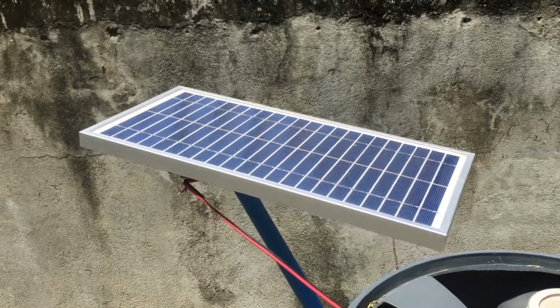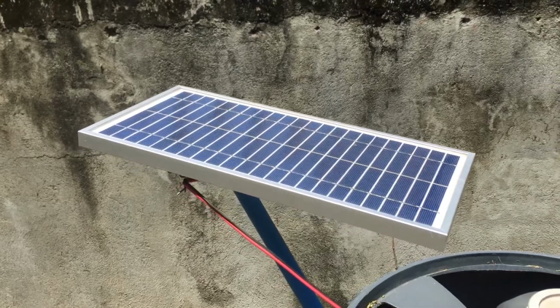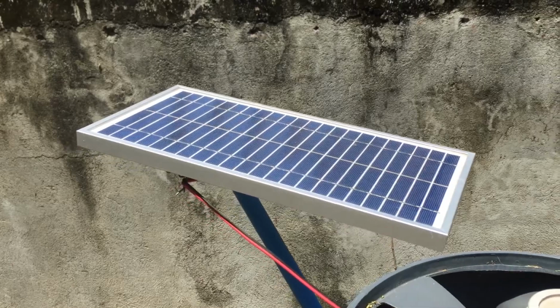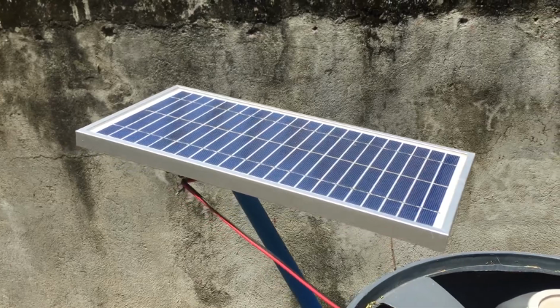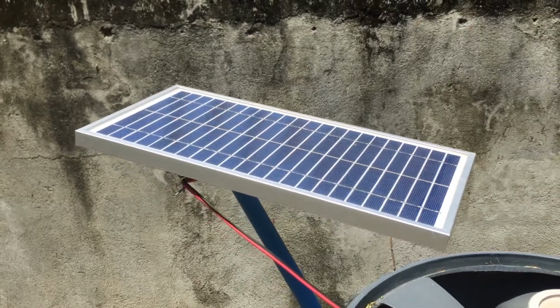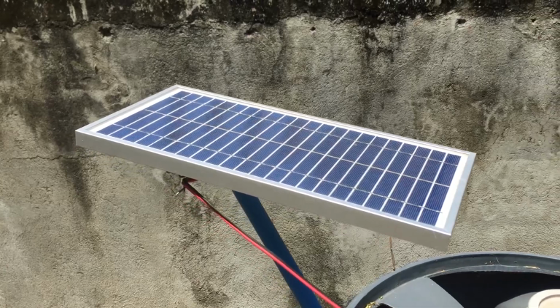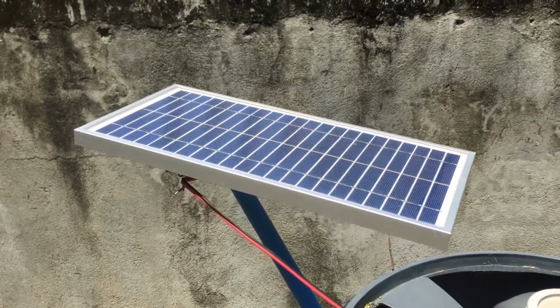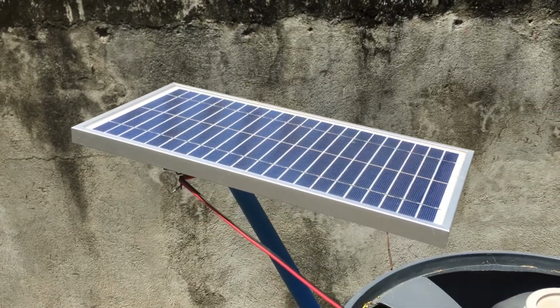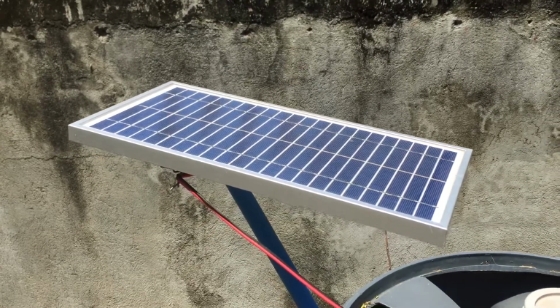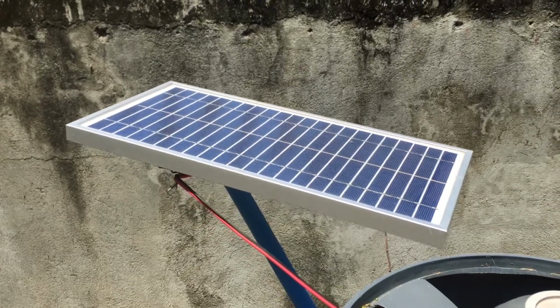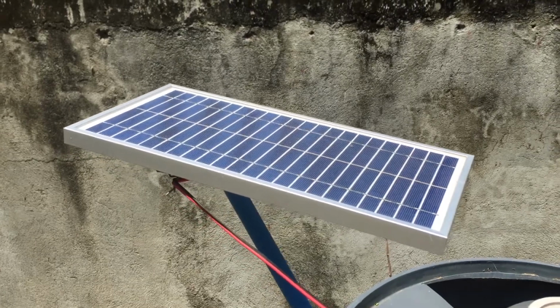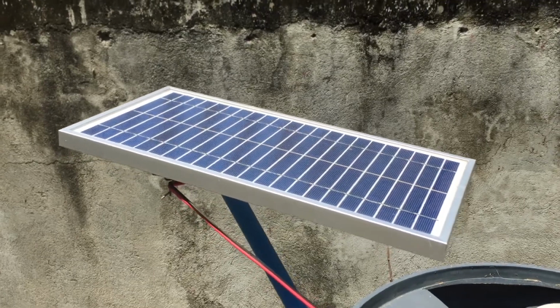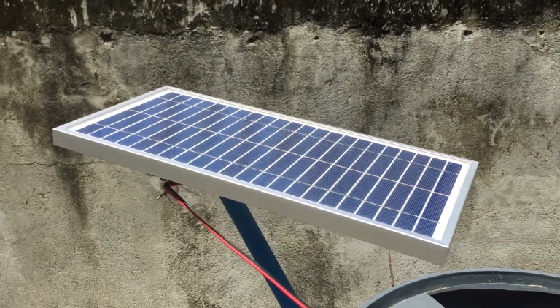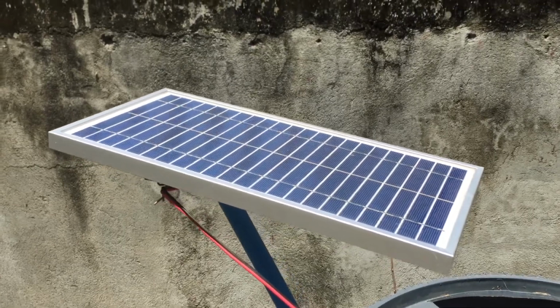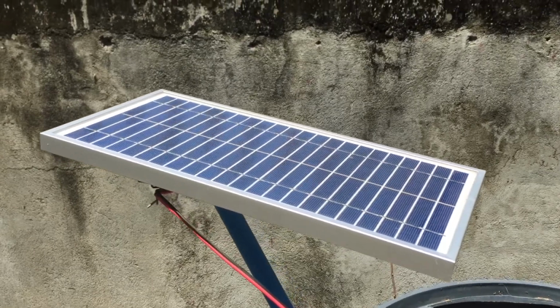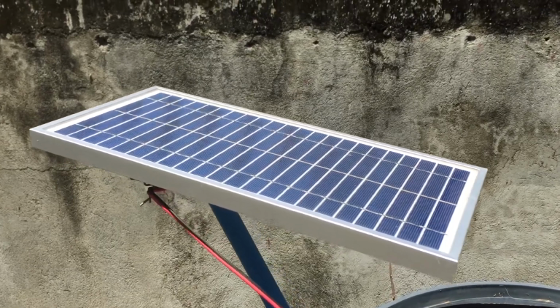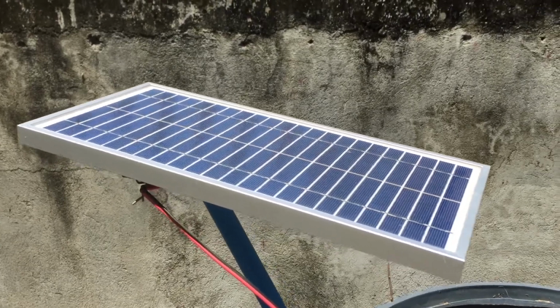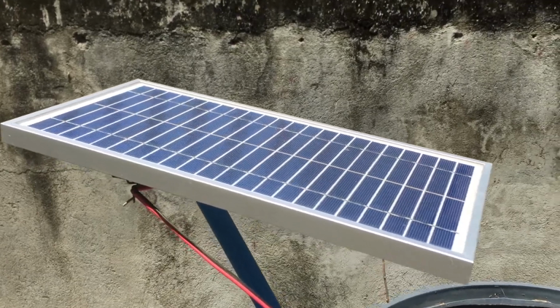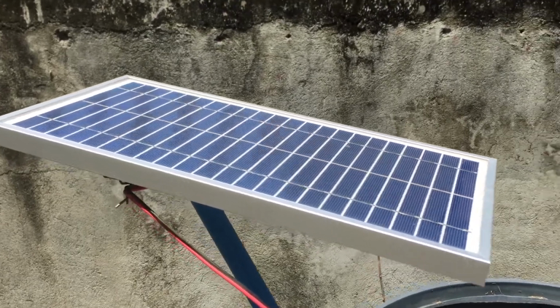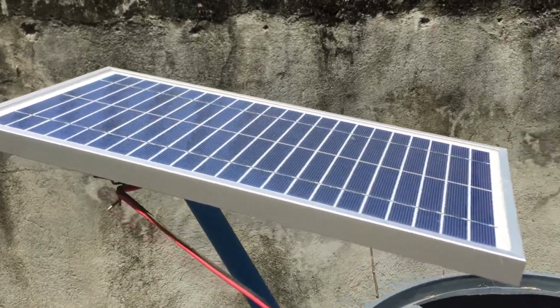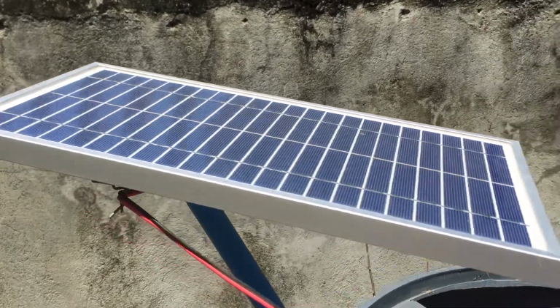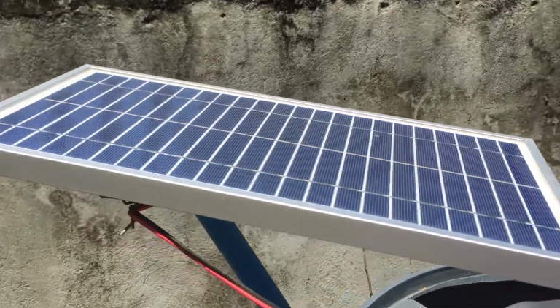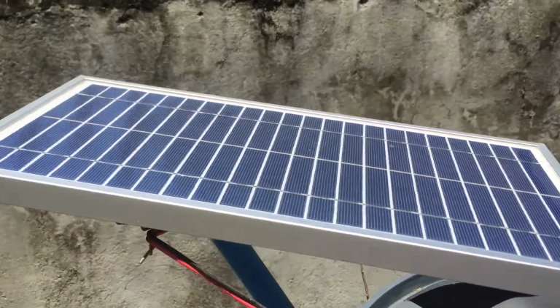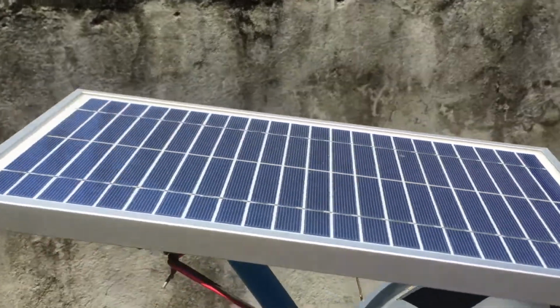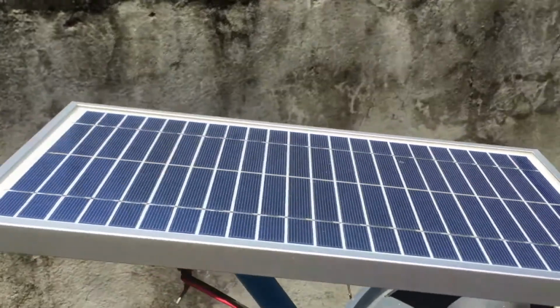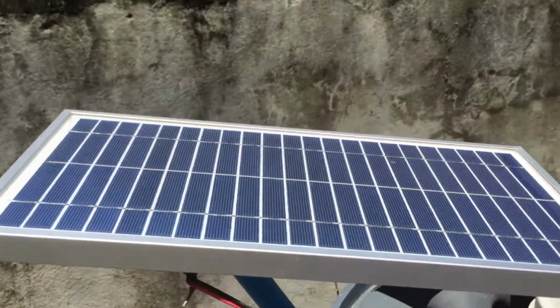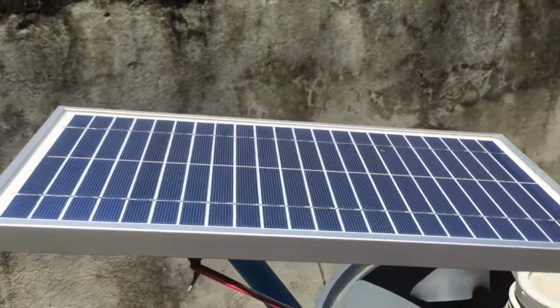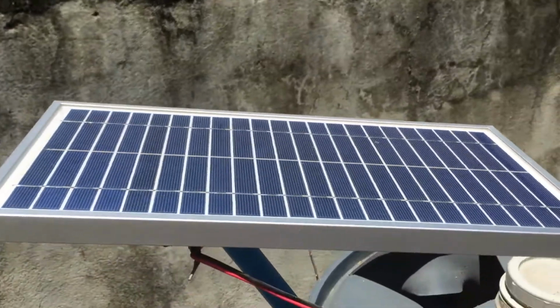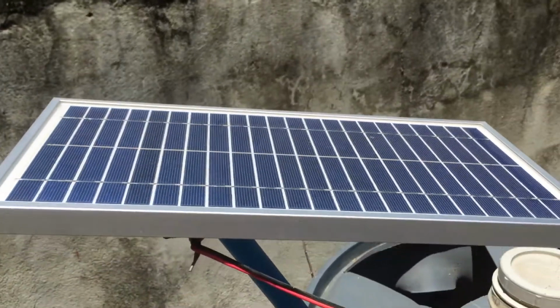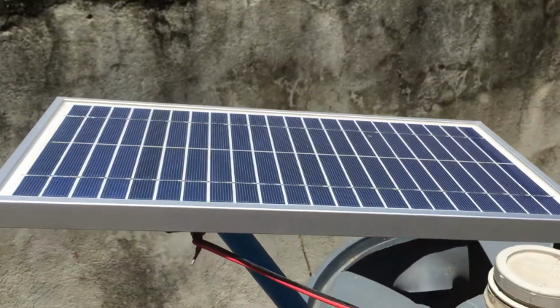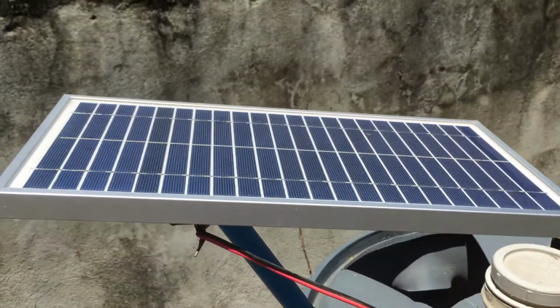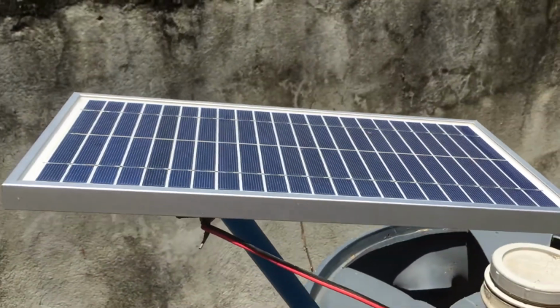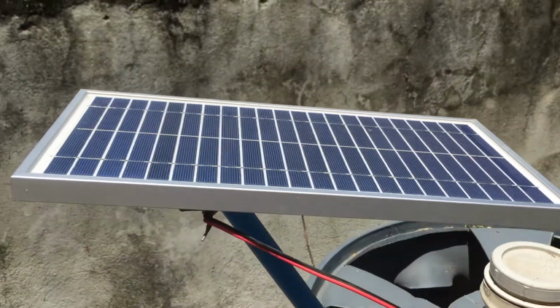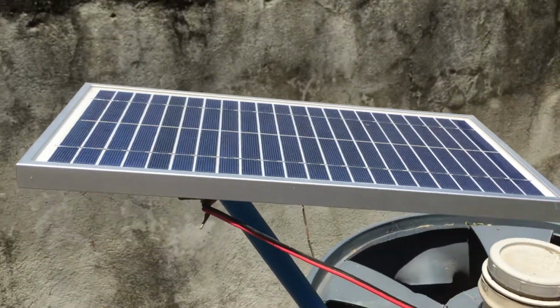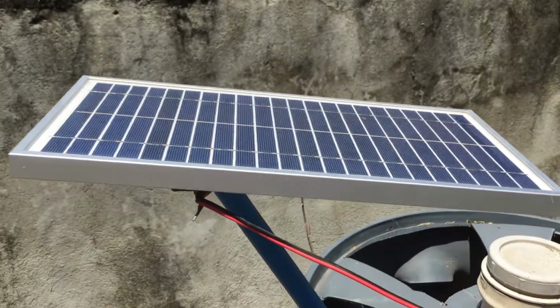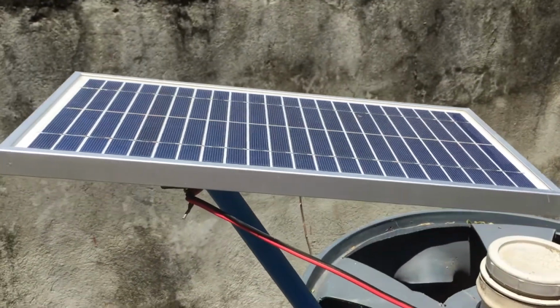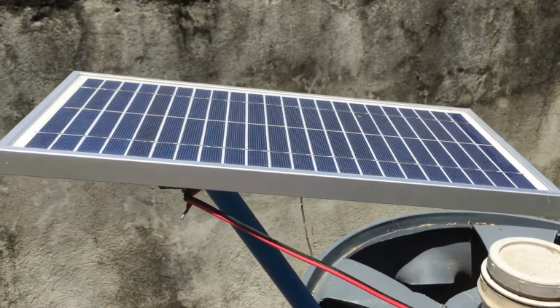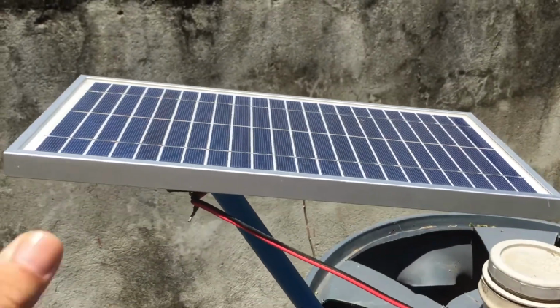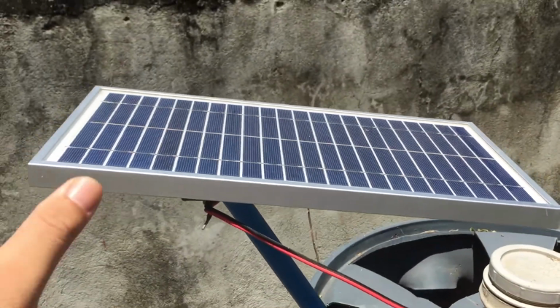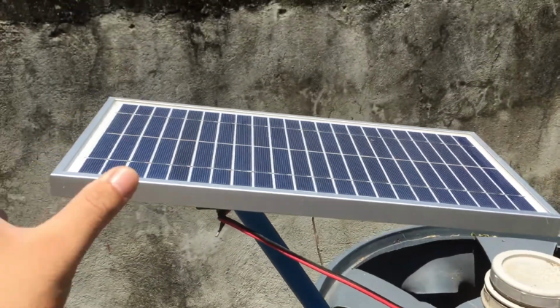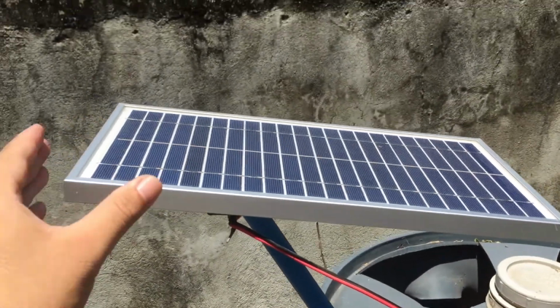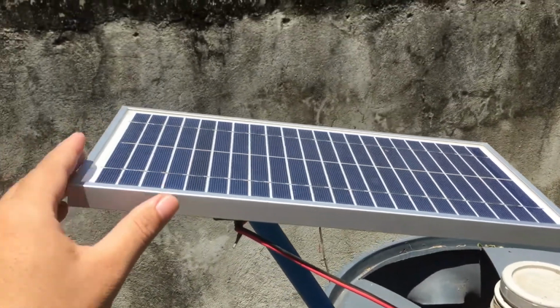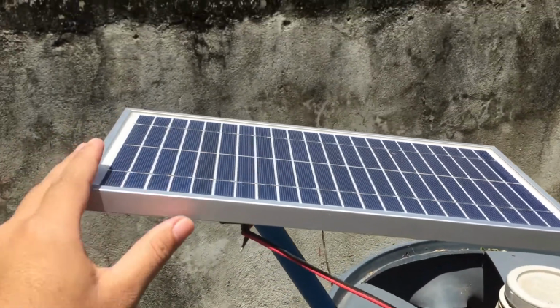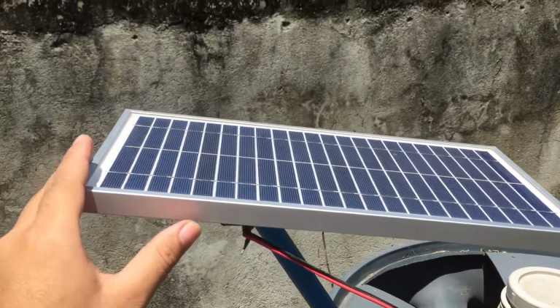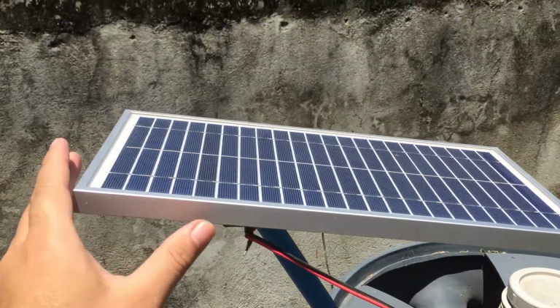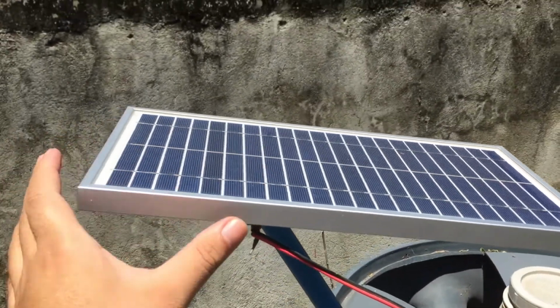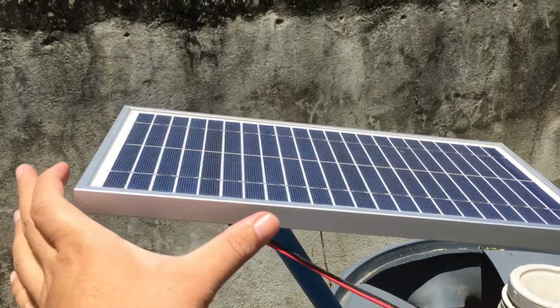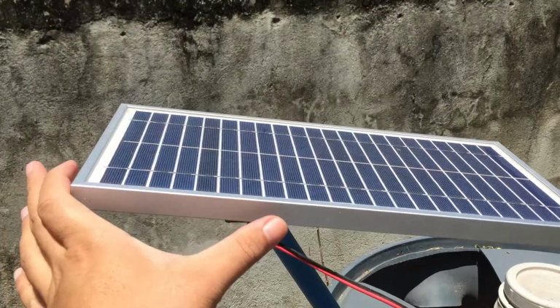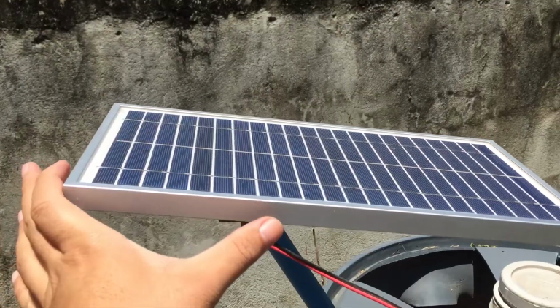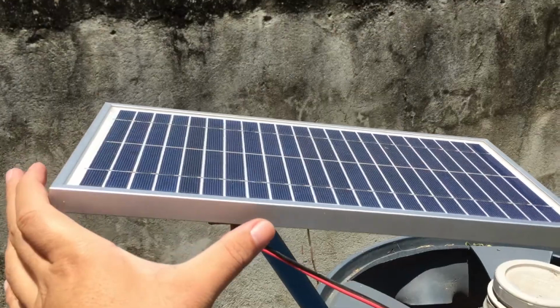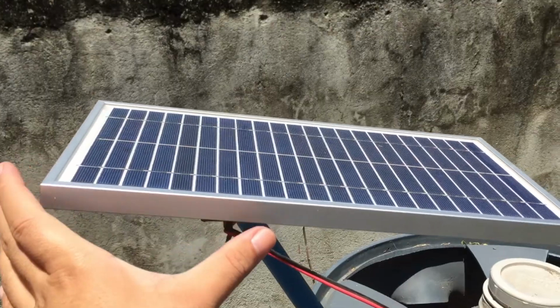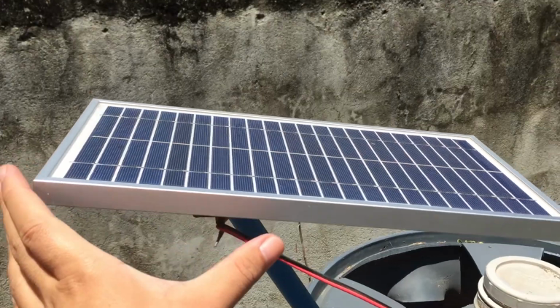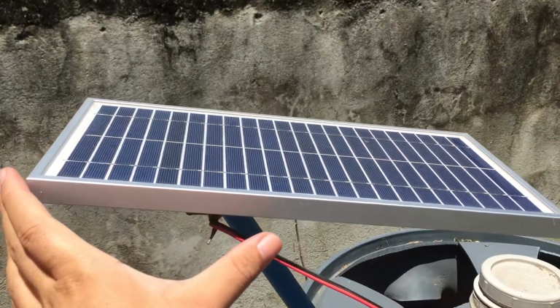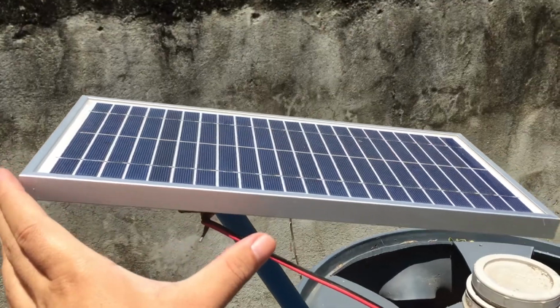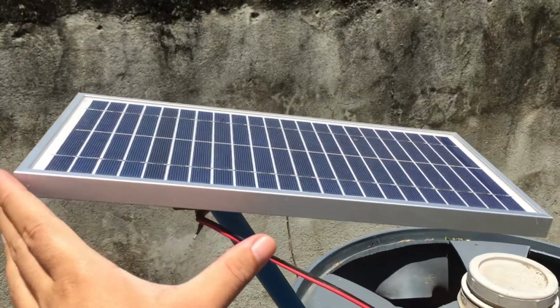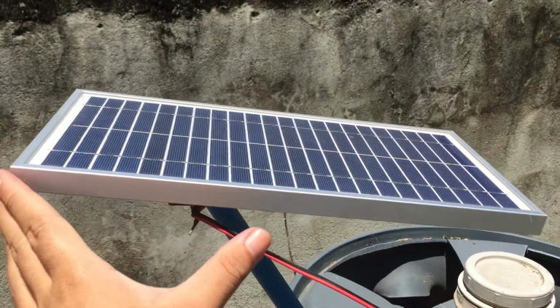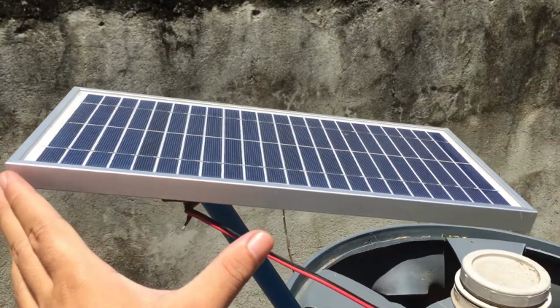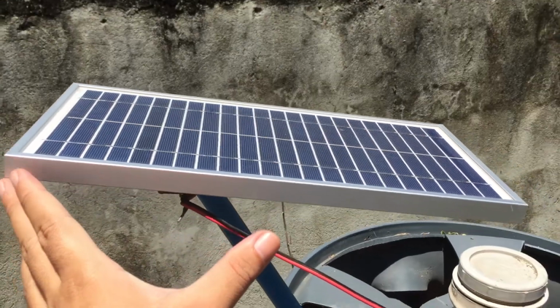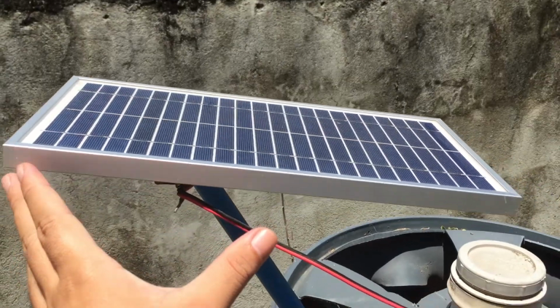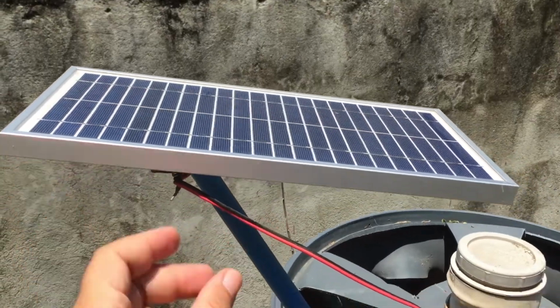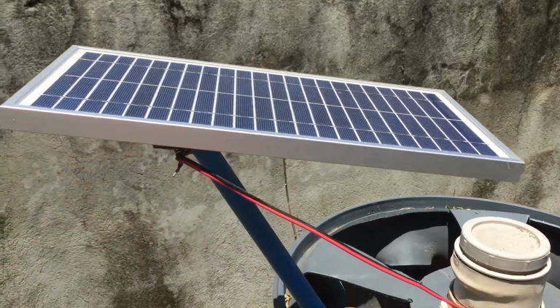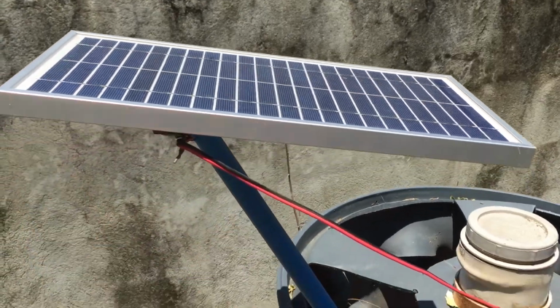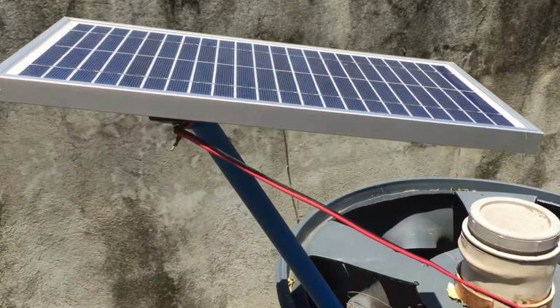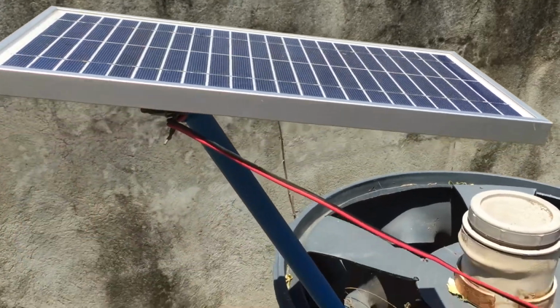Today we are going to do a little experiment on how long the solar panel can charge an iPhone 6S Plus.